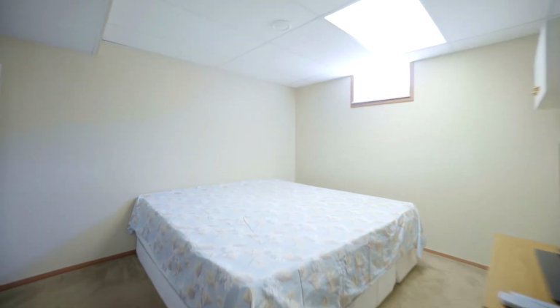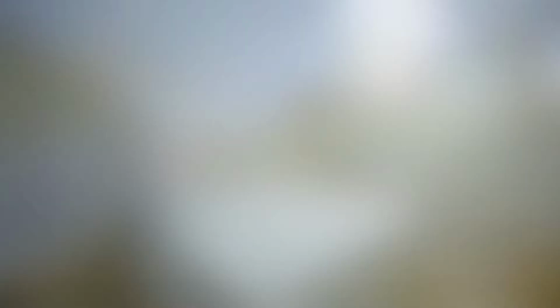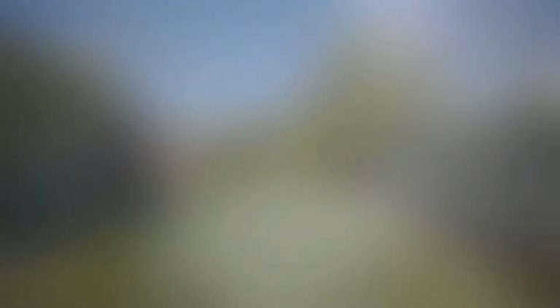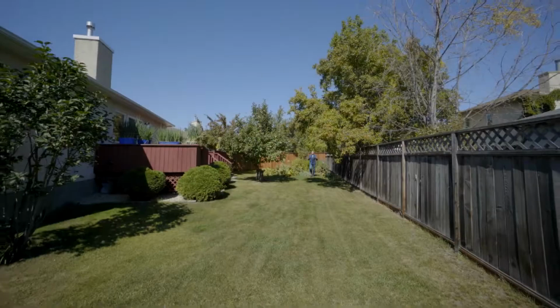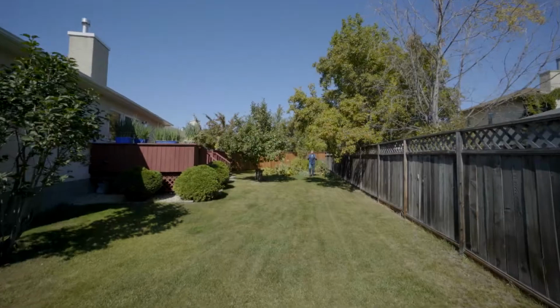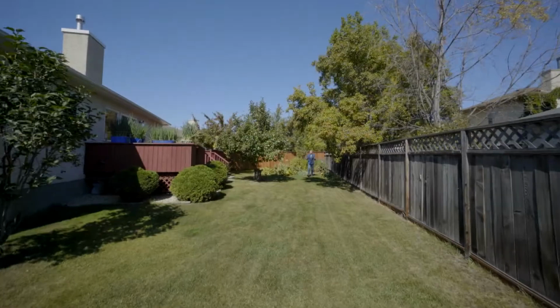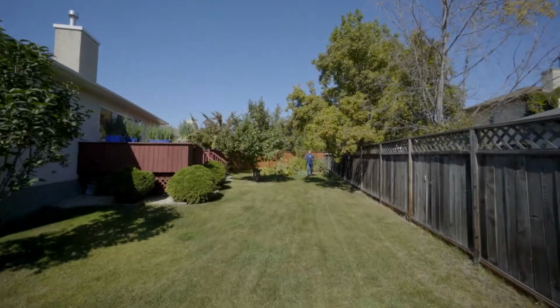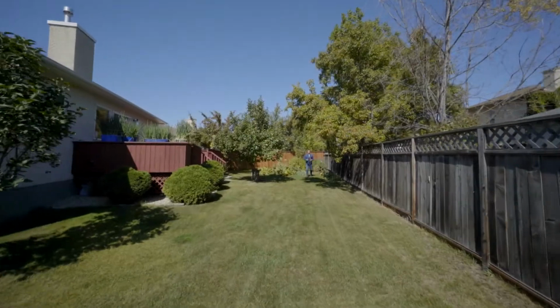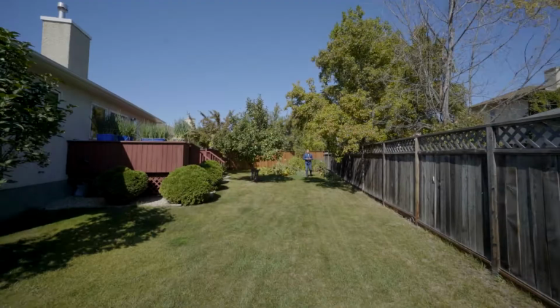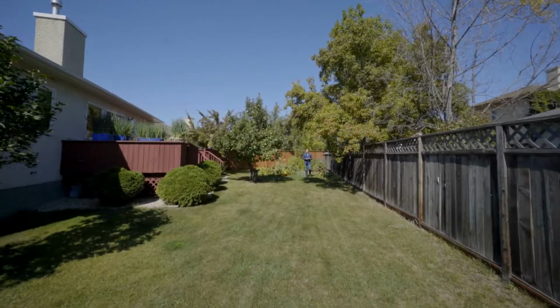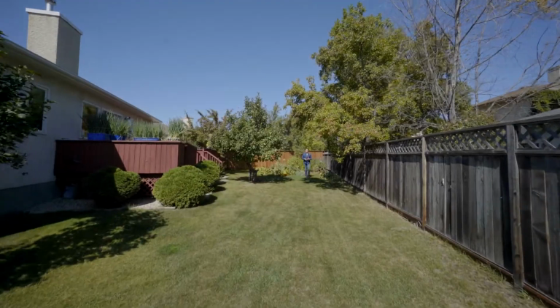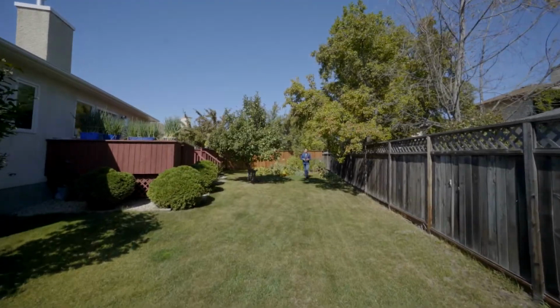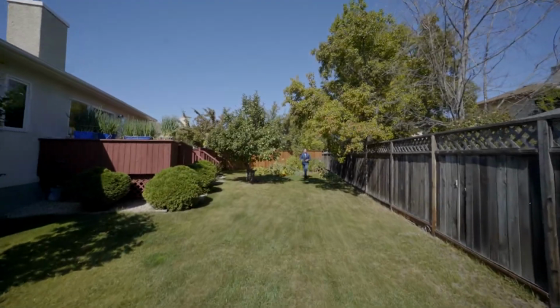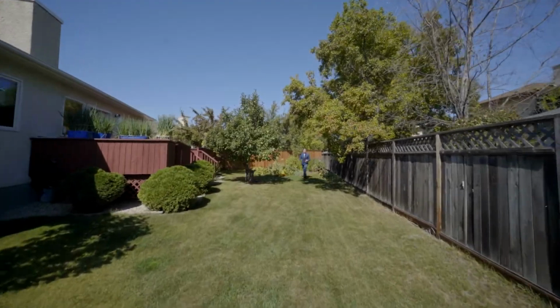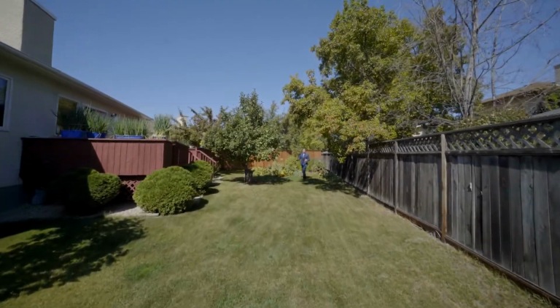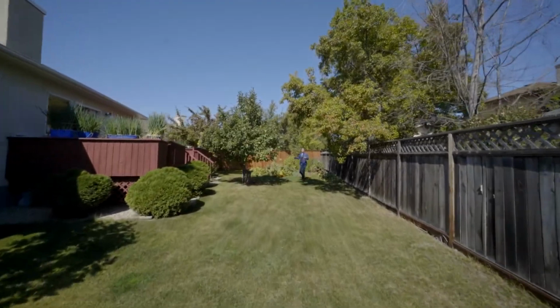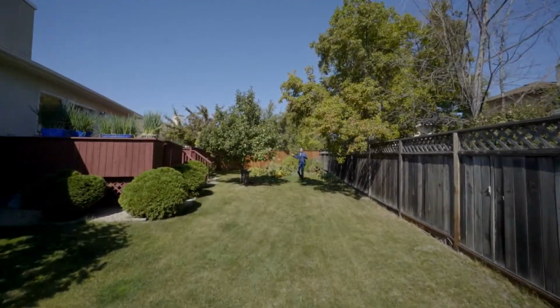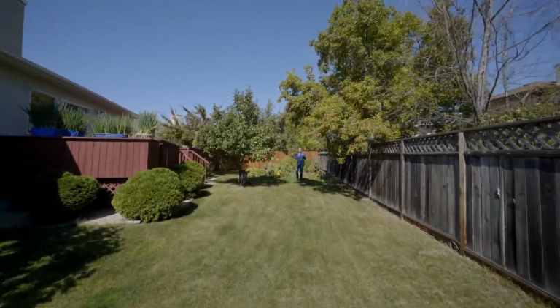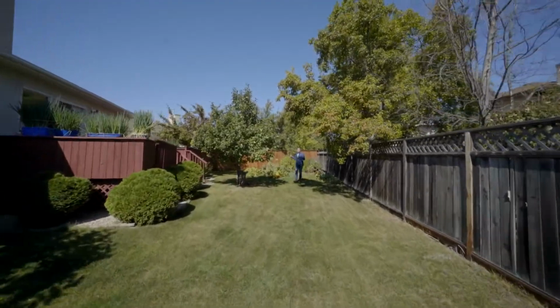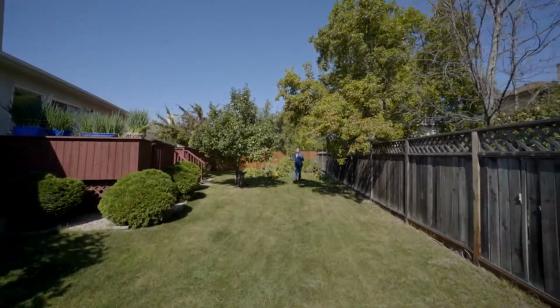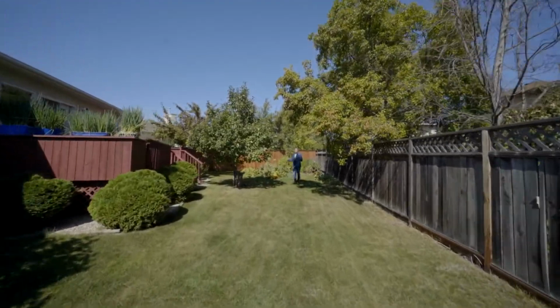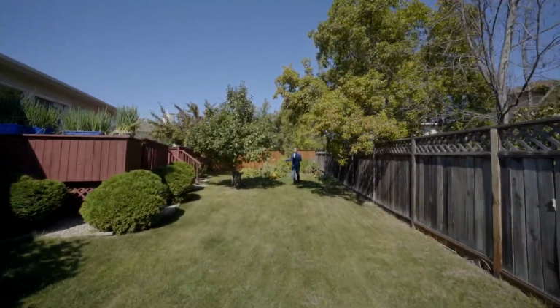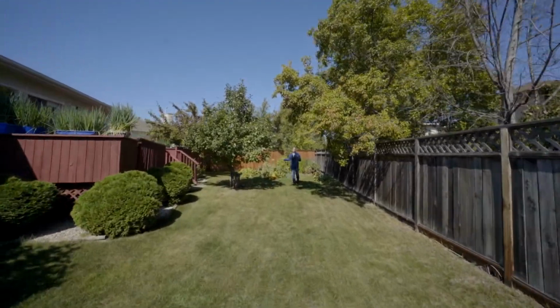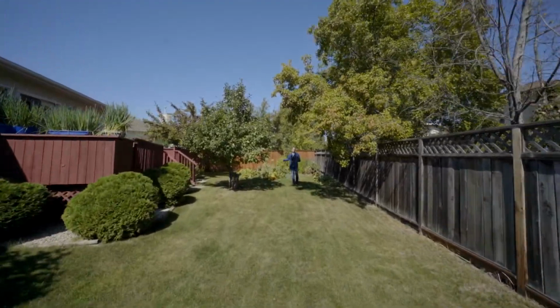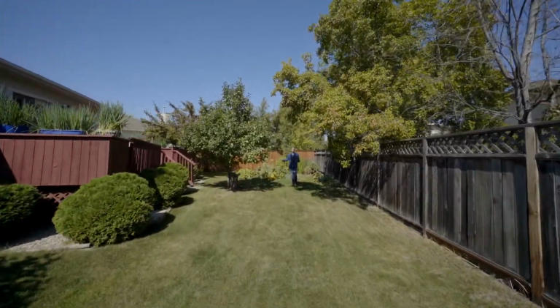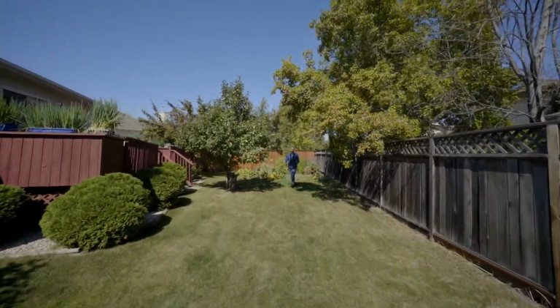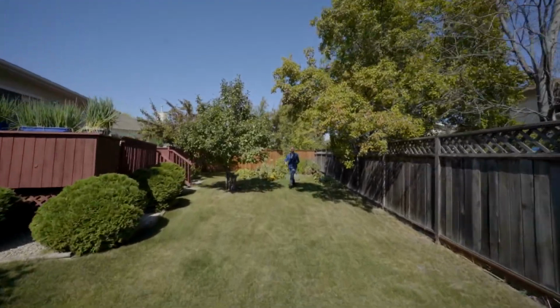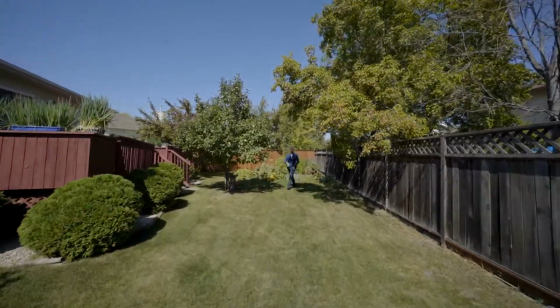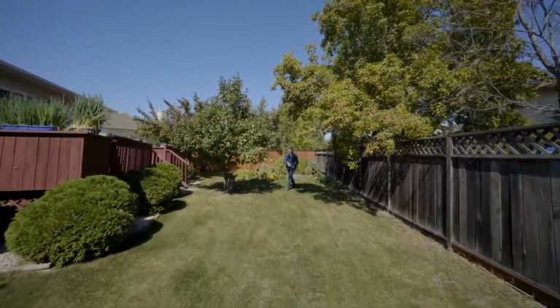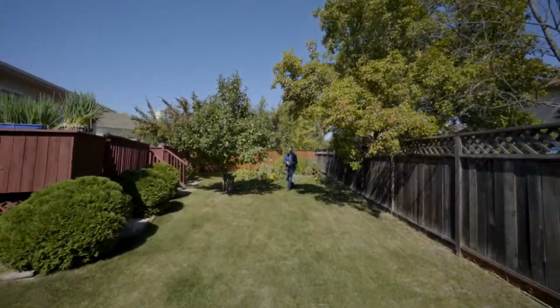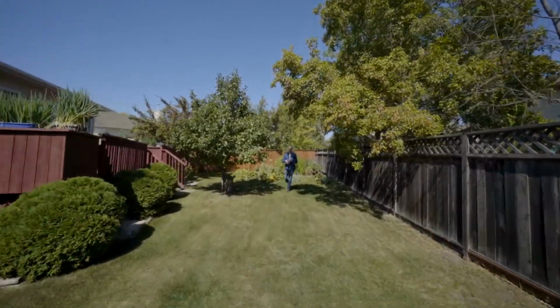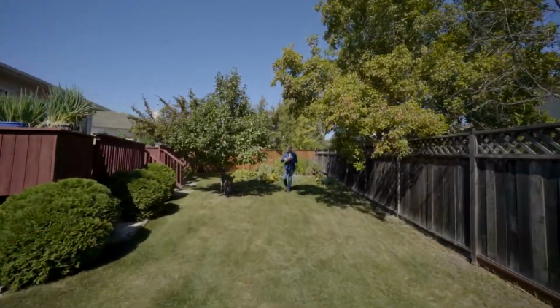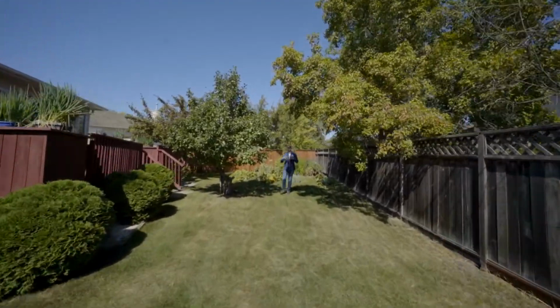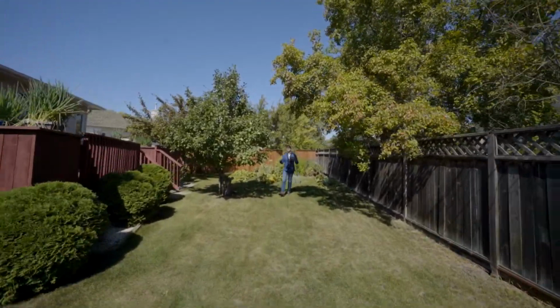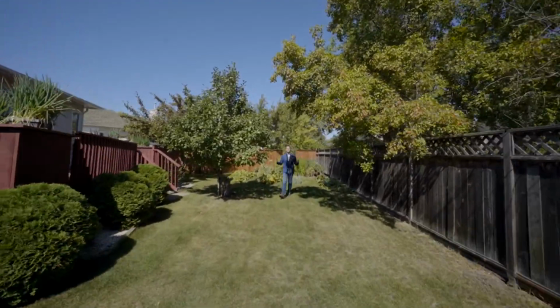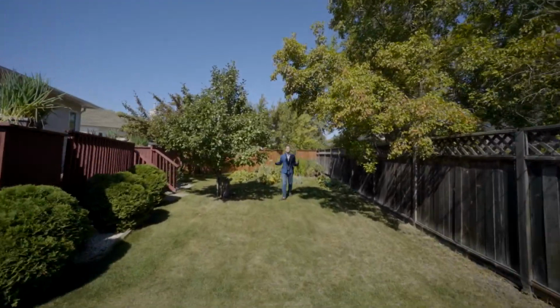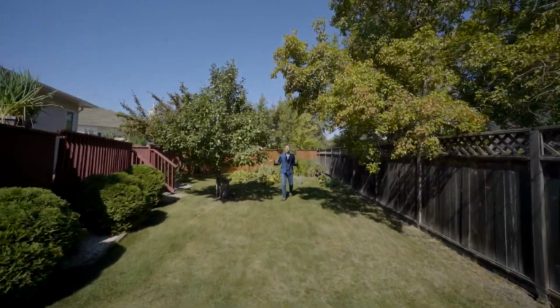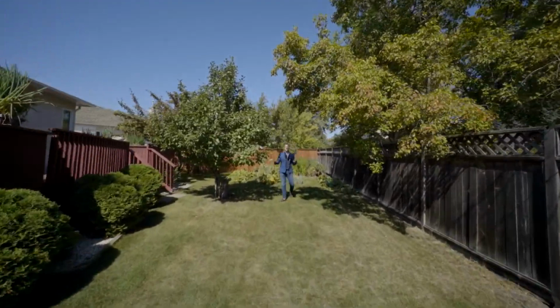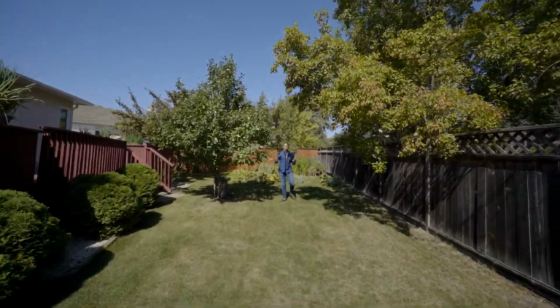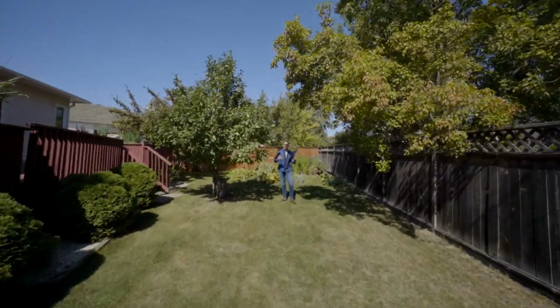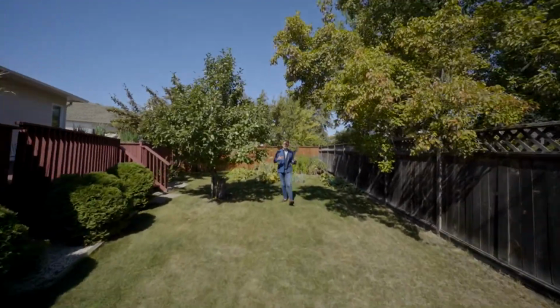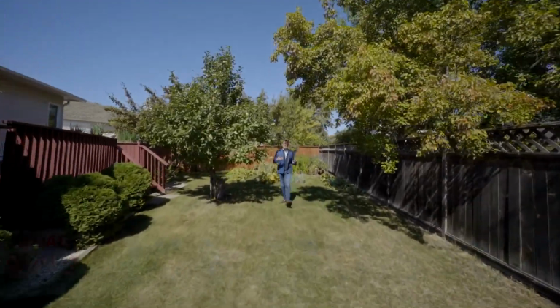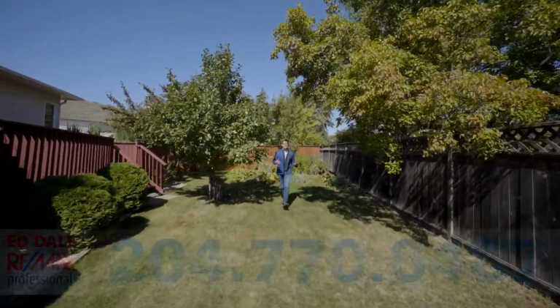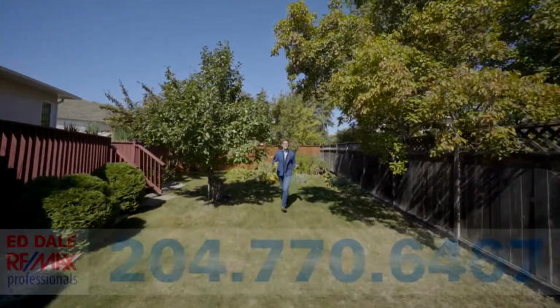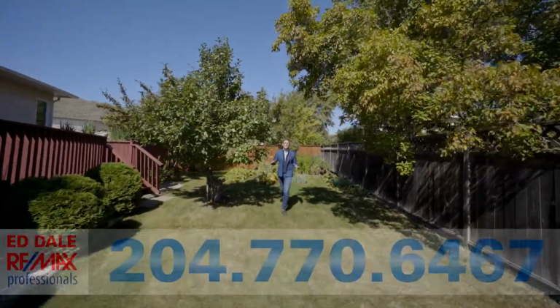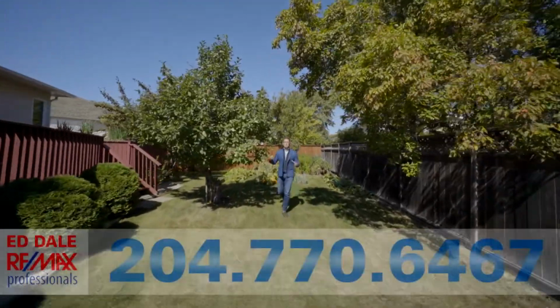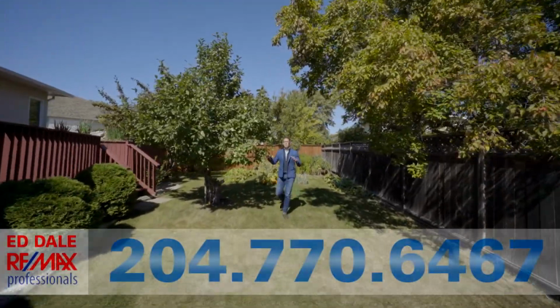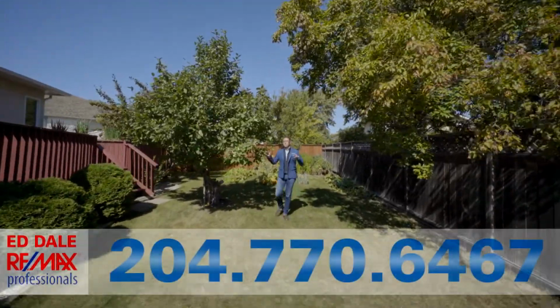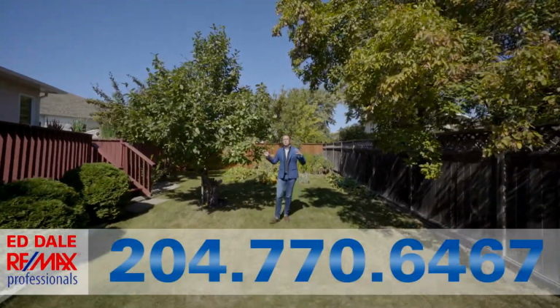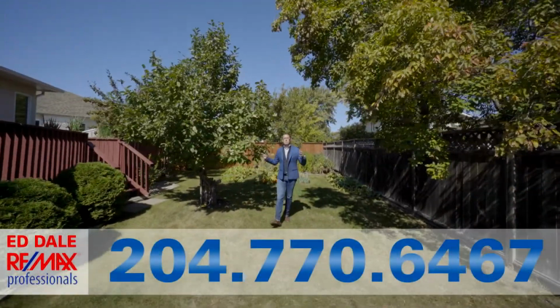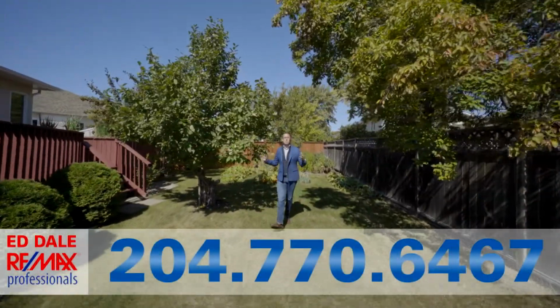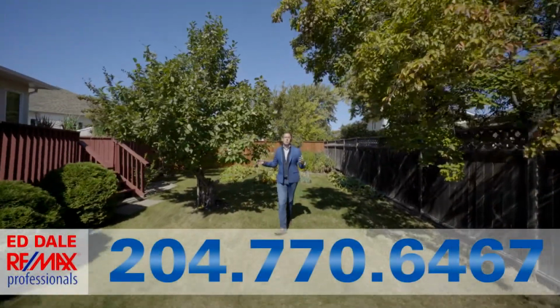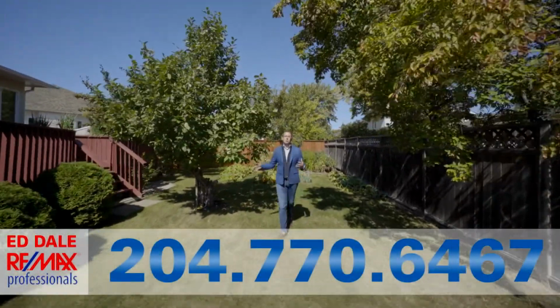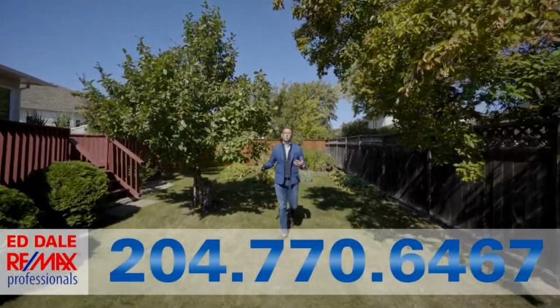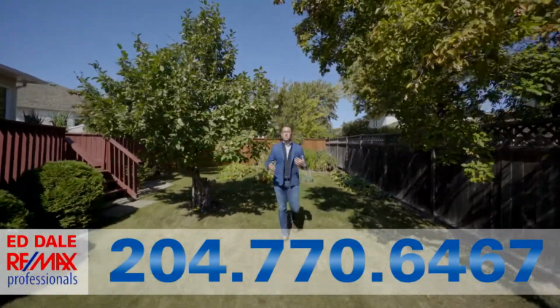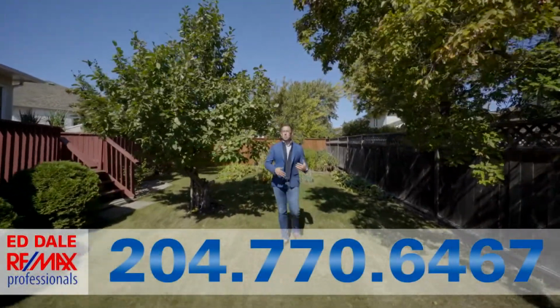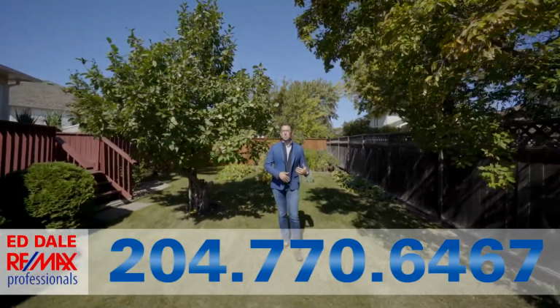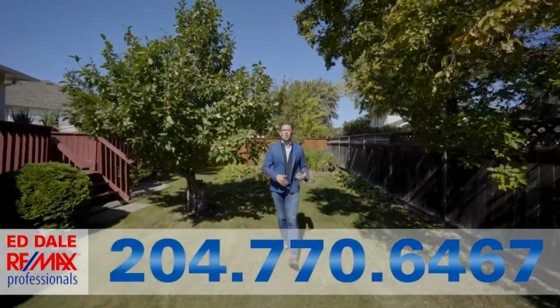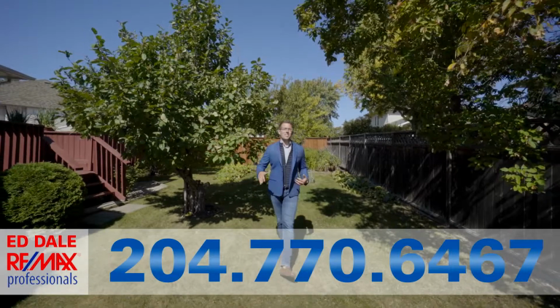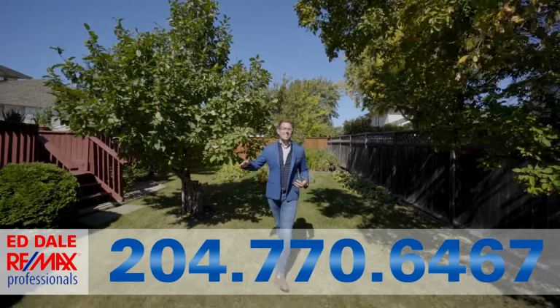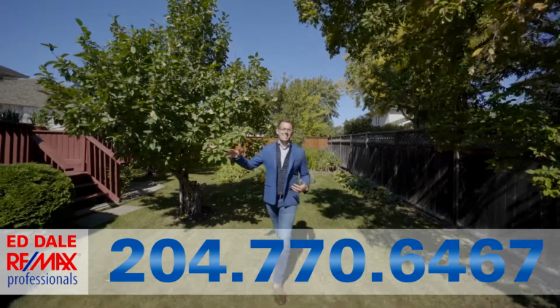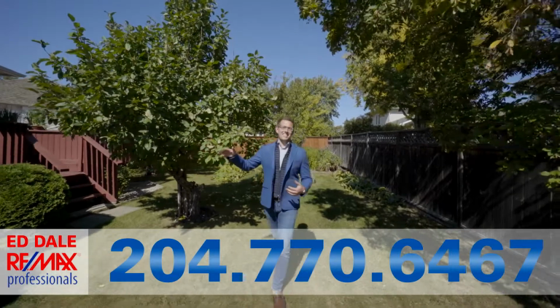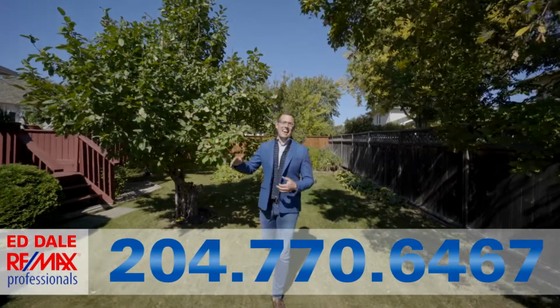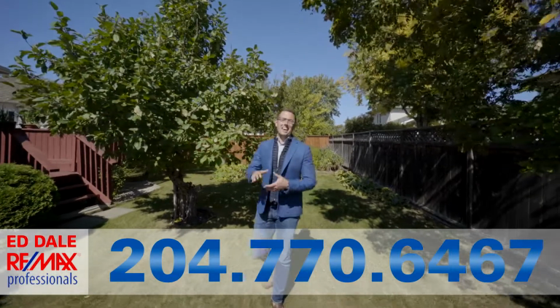Here we are in the backyard with this enormous pie-shaped lot. It's fully fenced and landscaped with big mature trees, garden and deck.